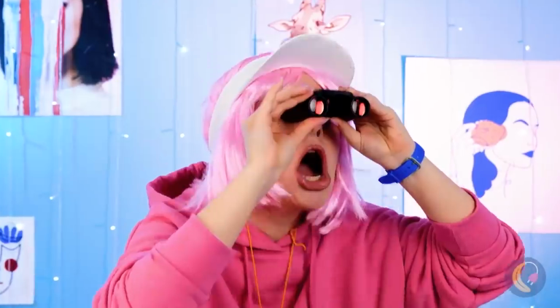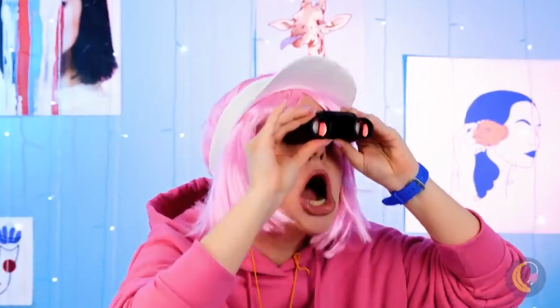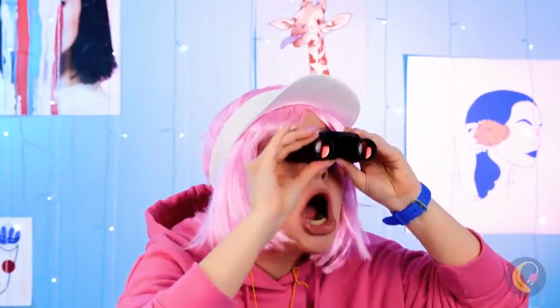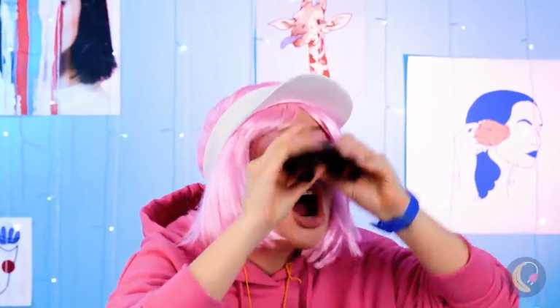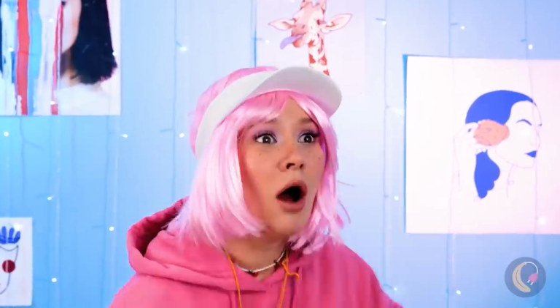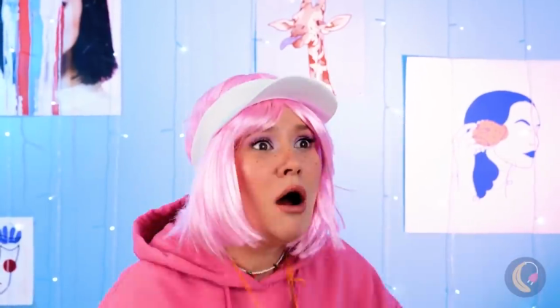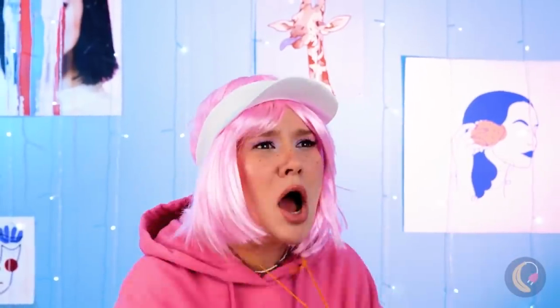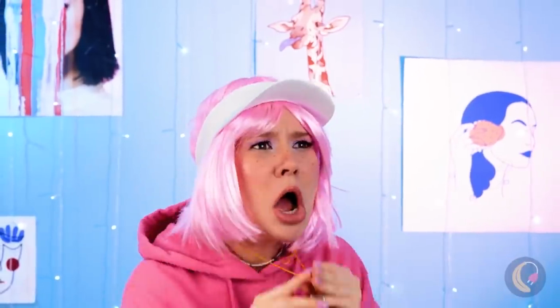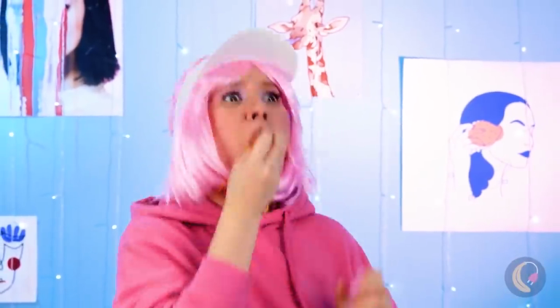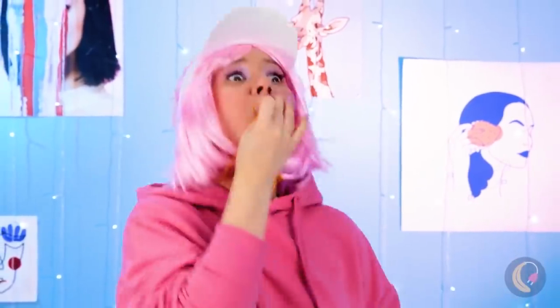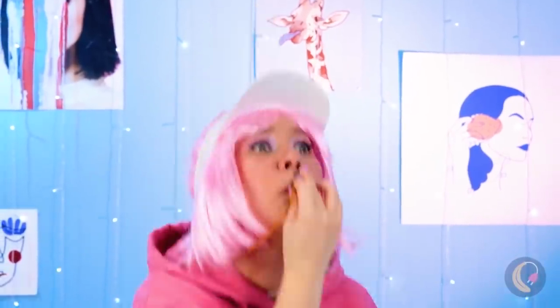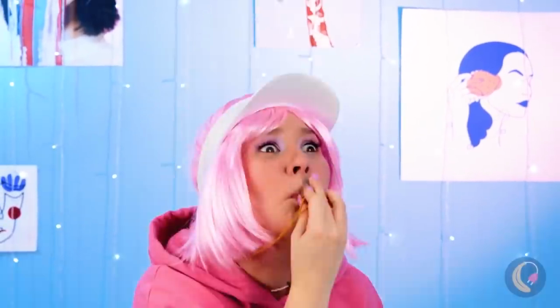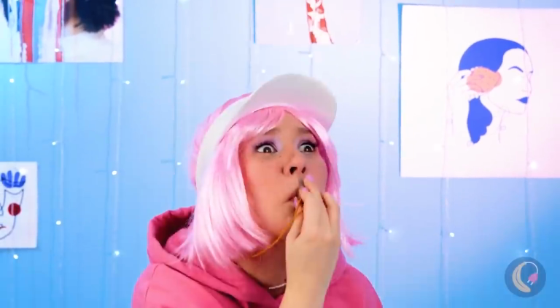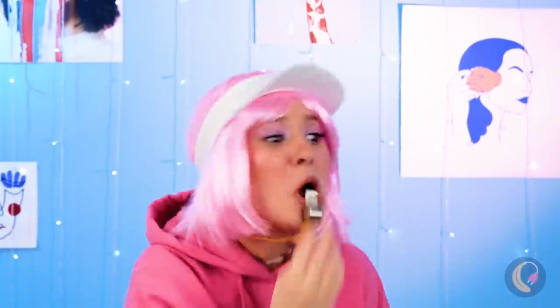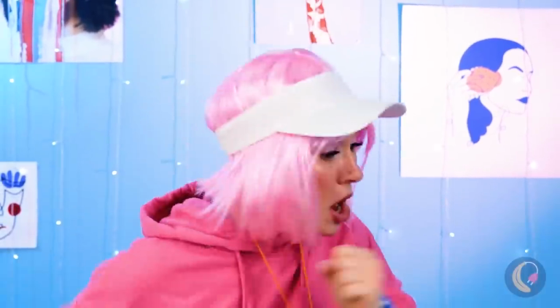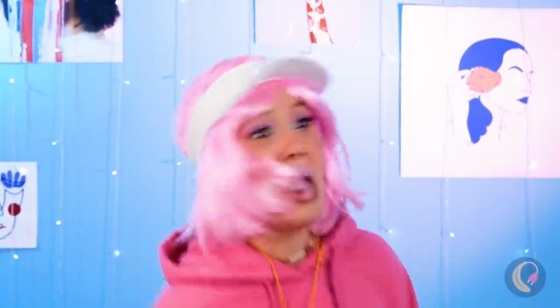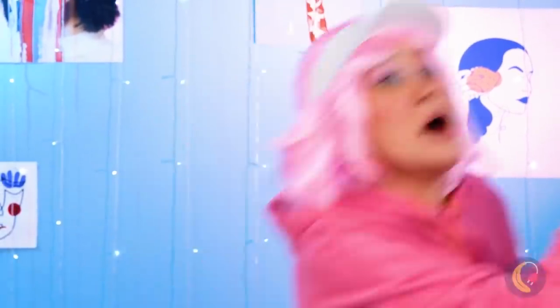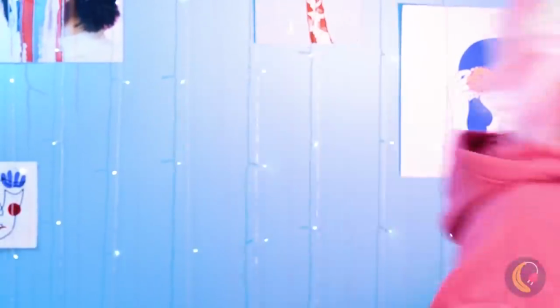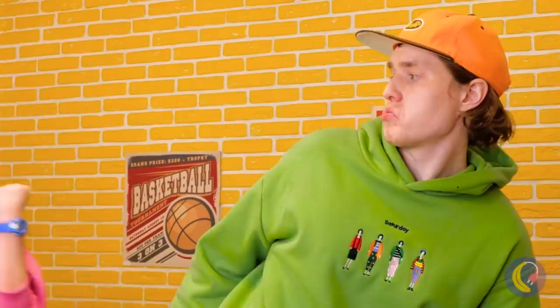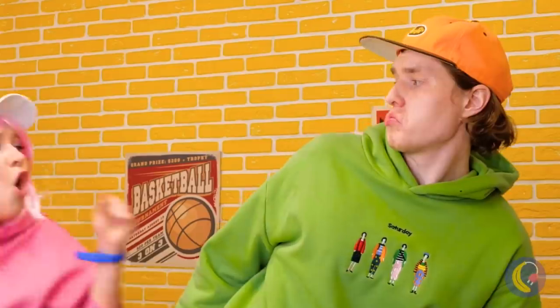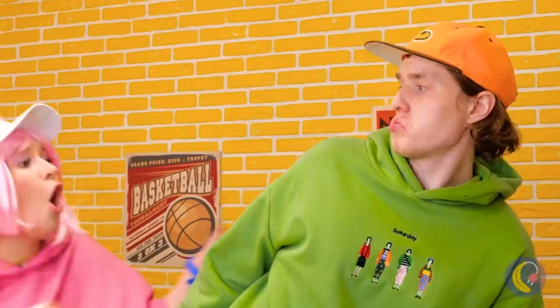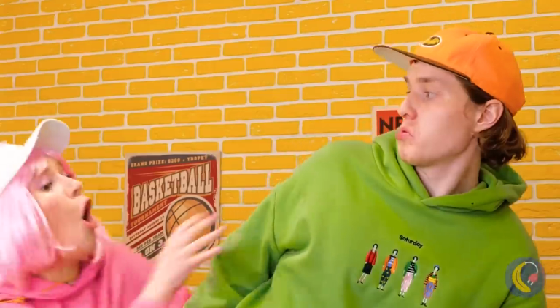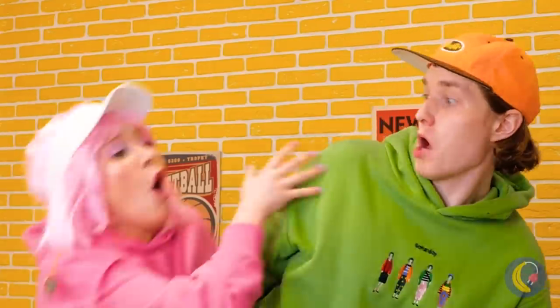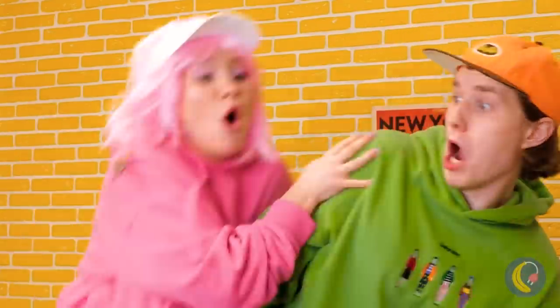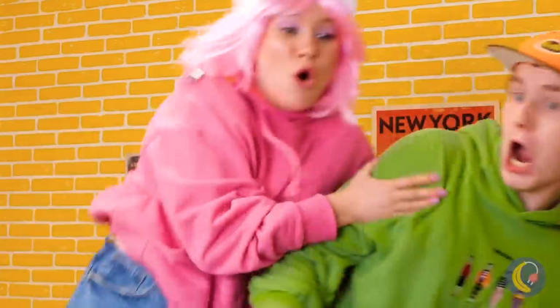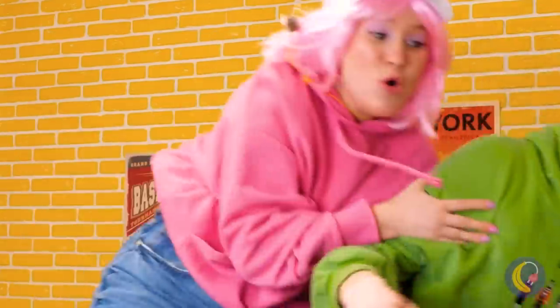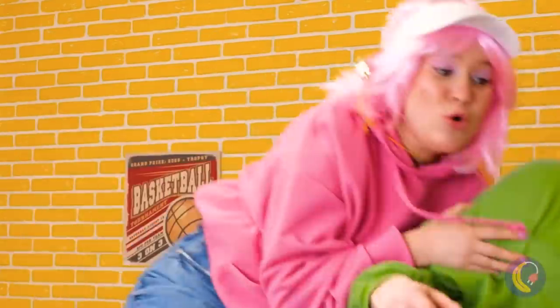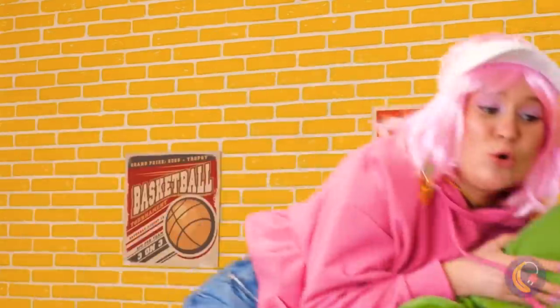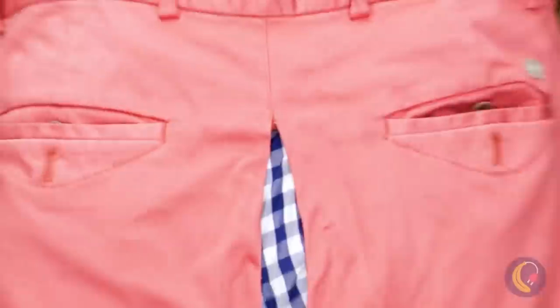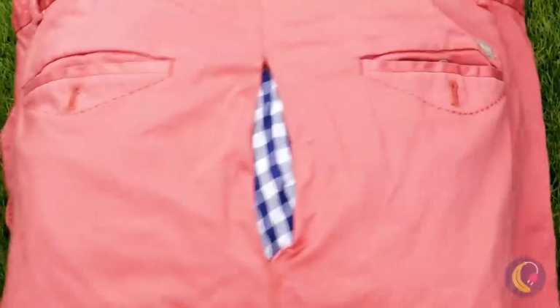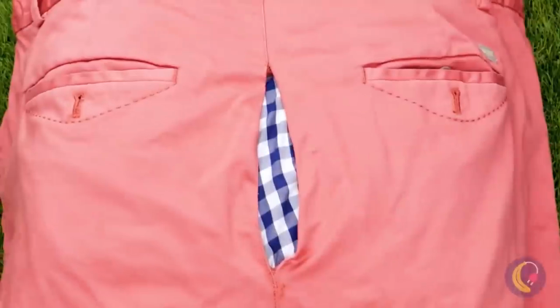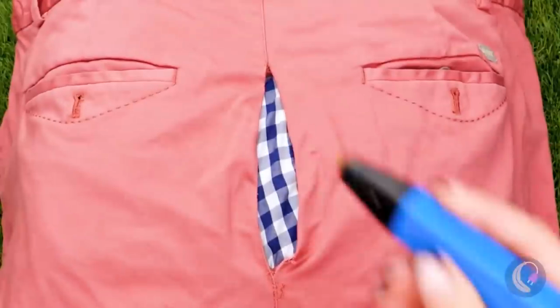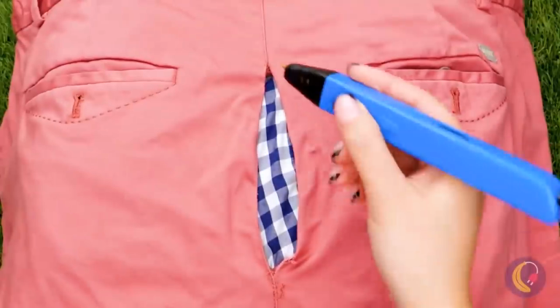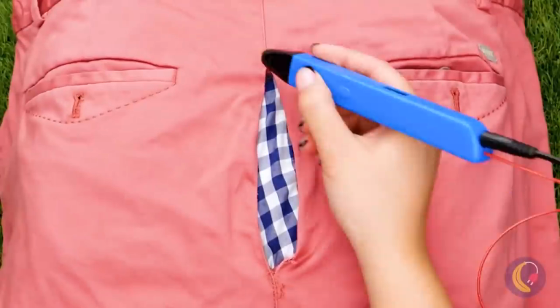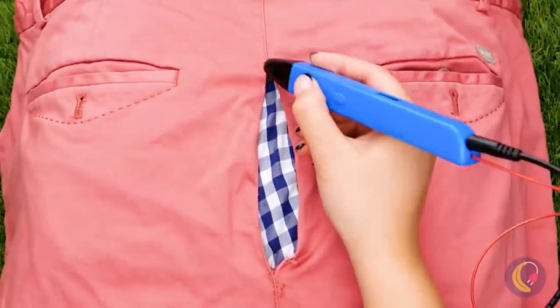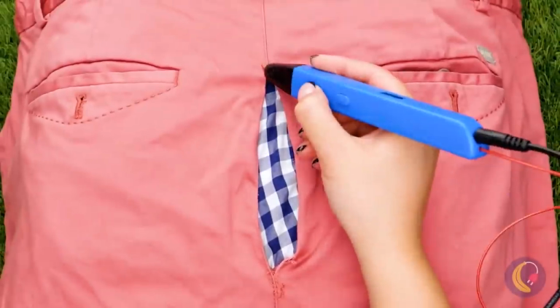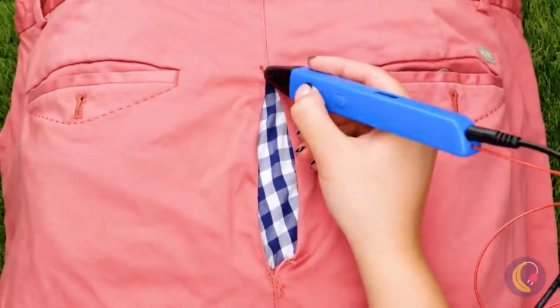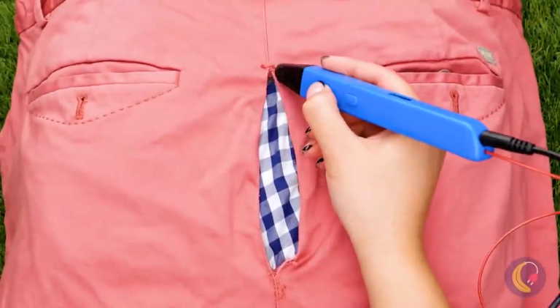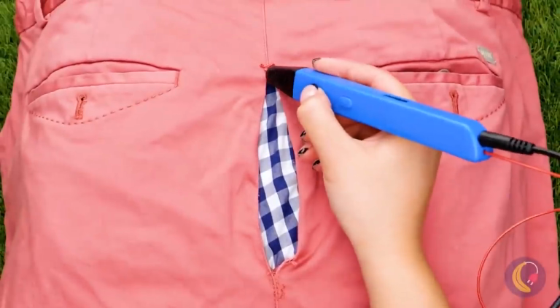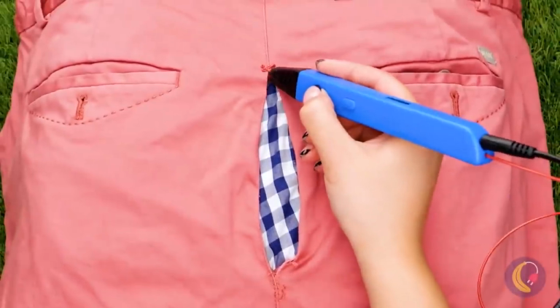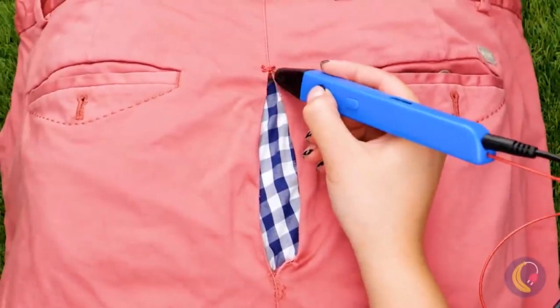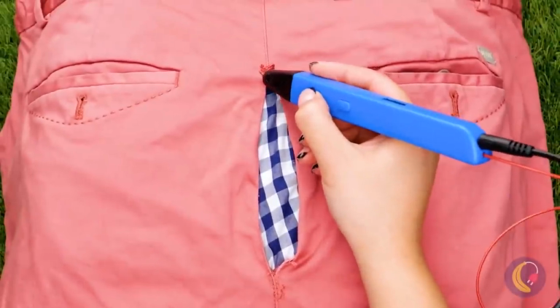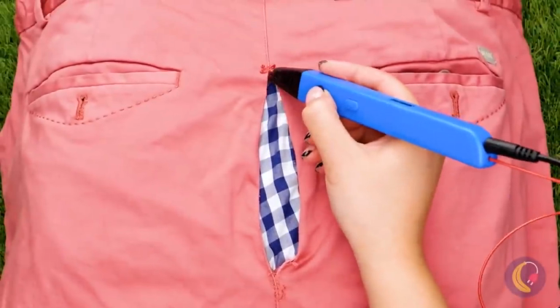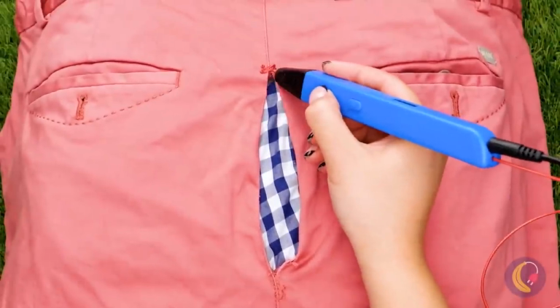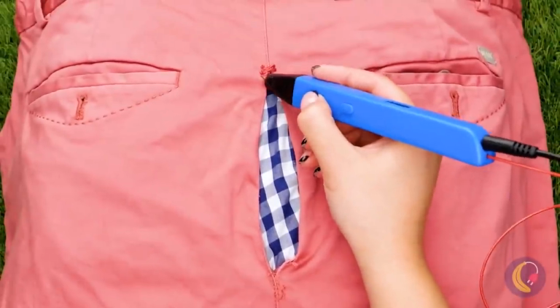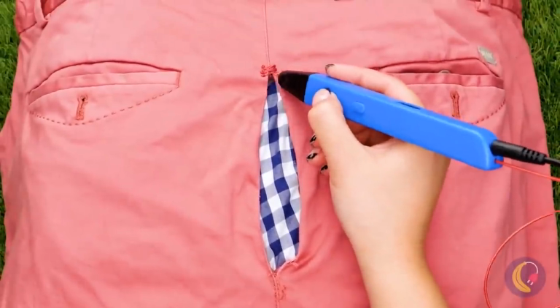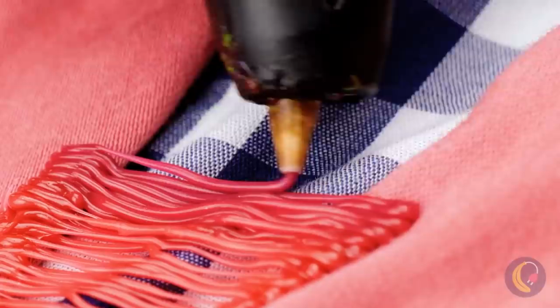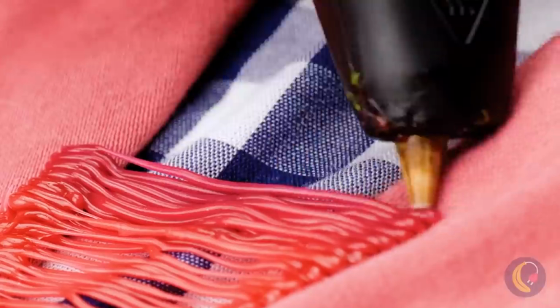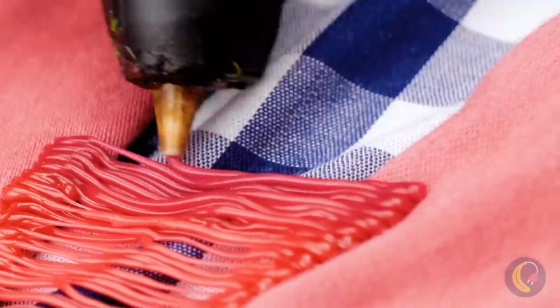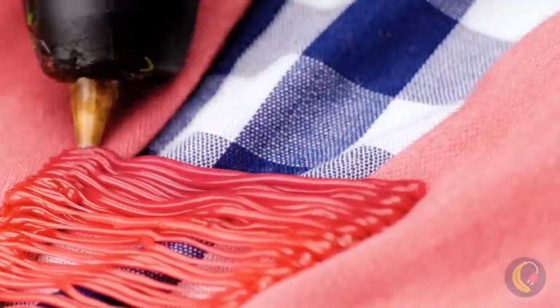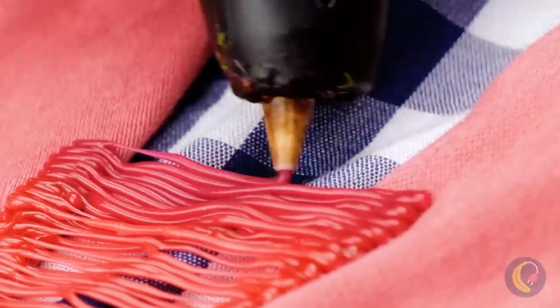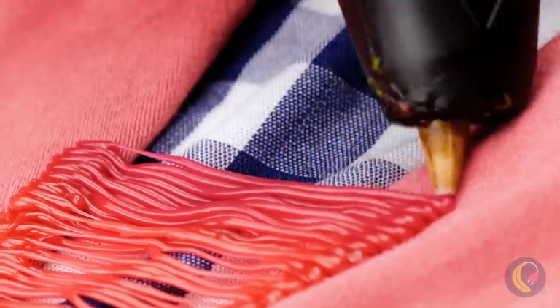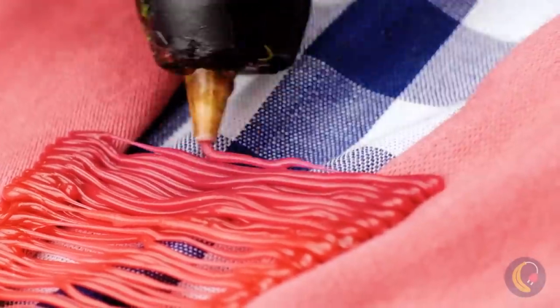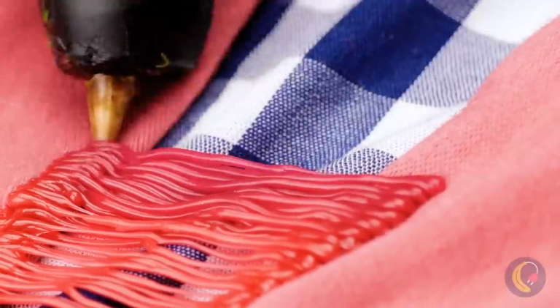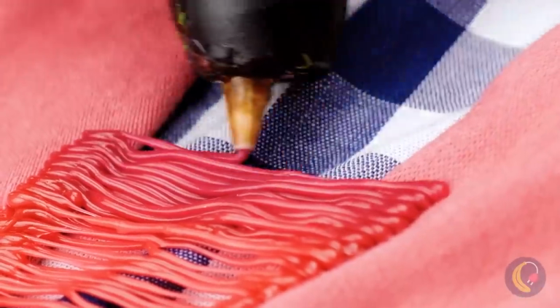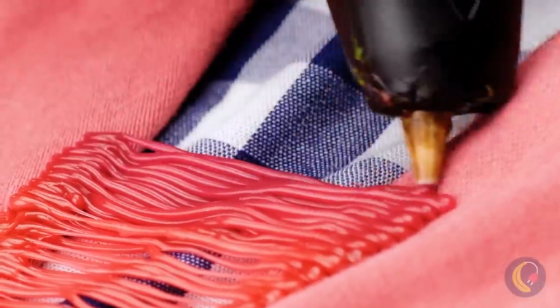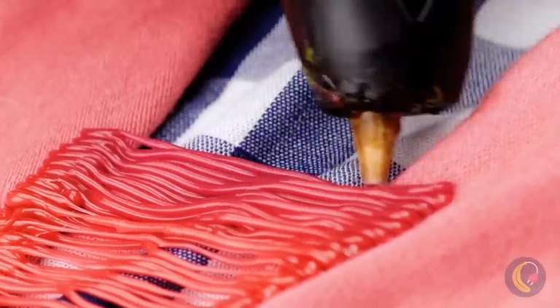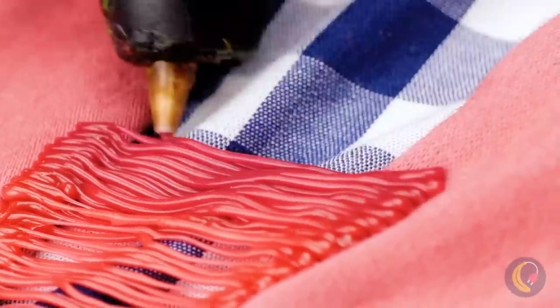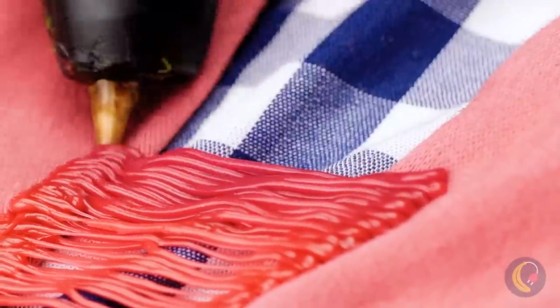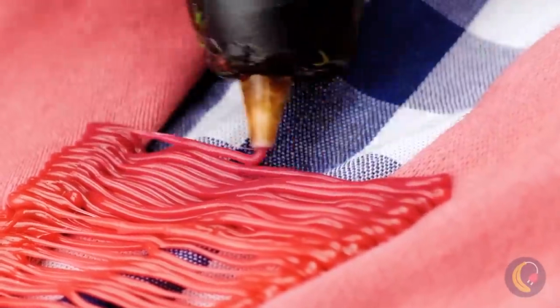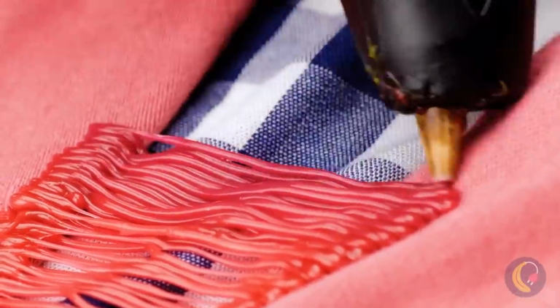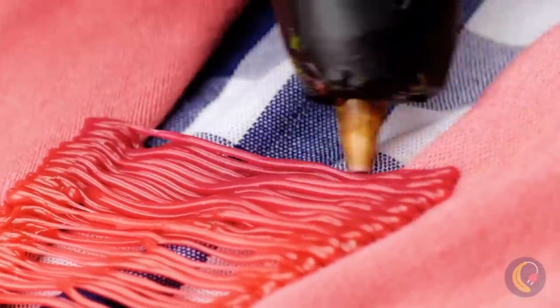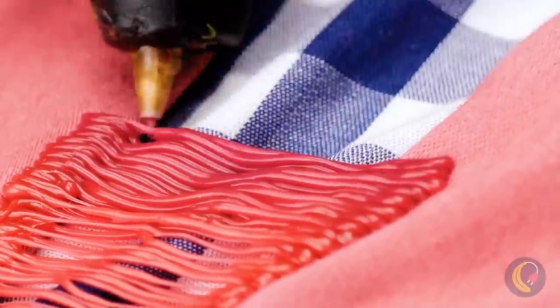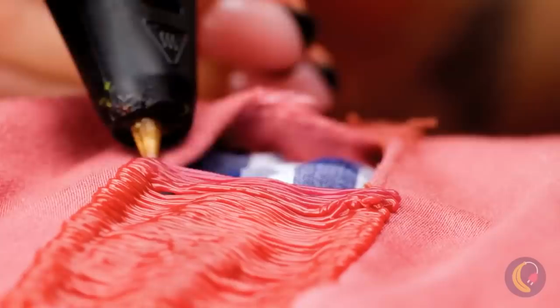This guy is just begging for our help! Even ripped pants are no match for a 3D pen!